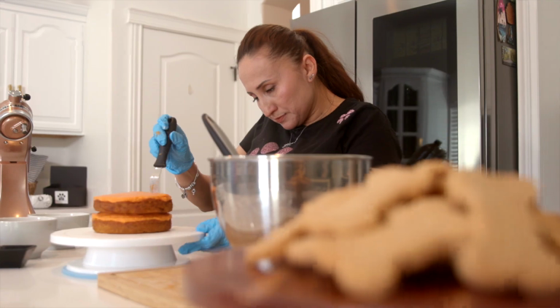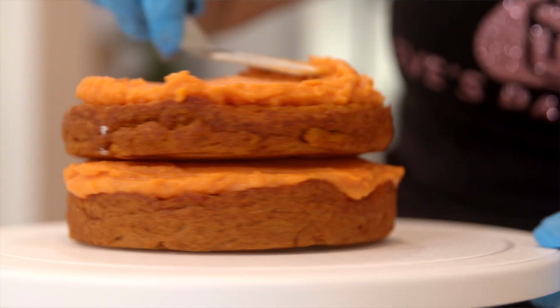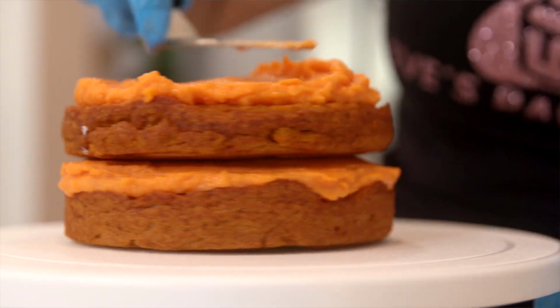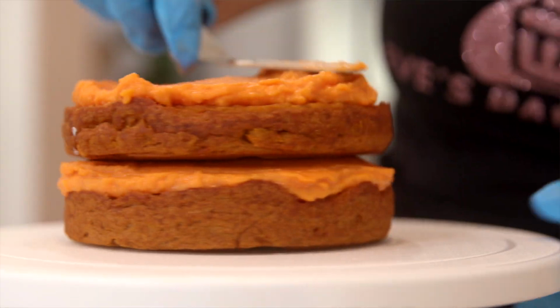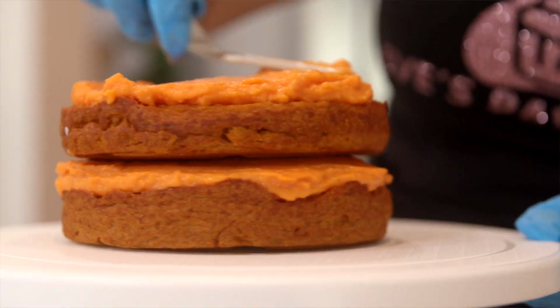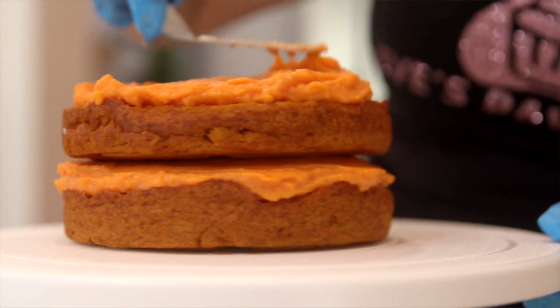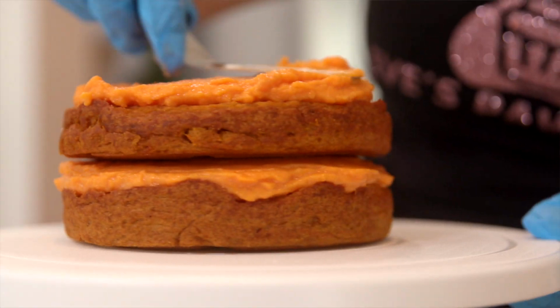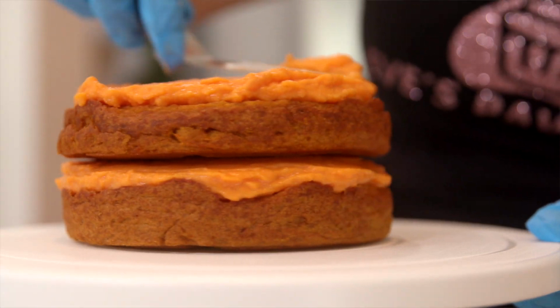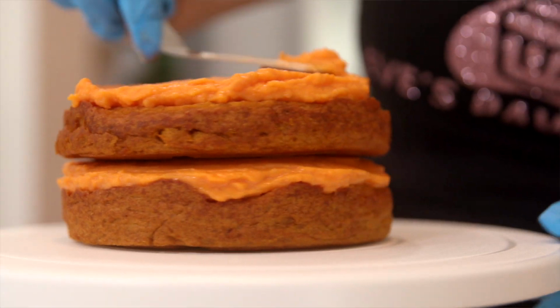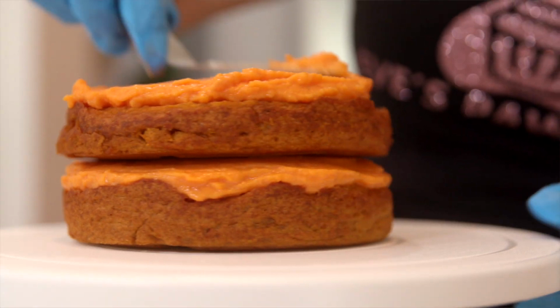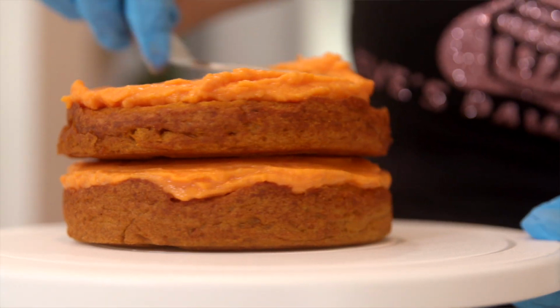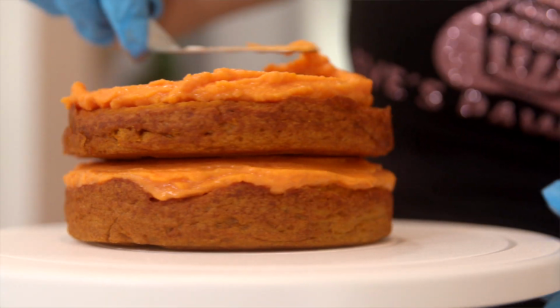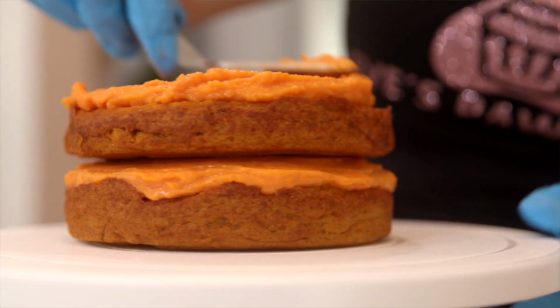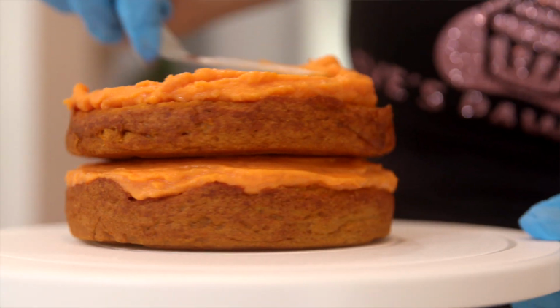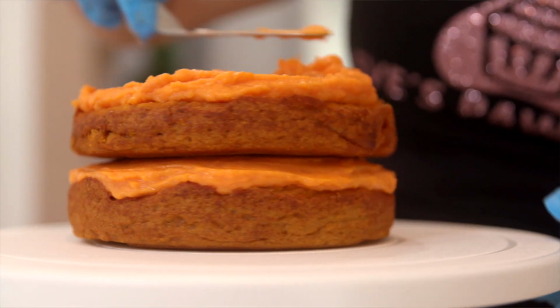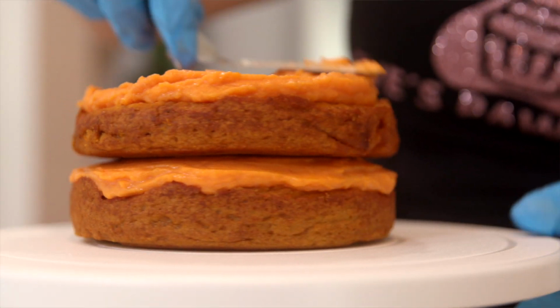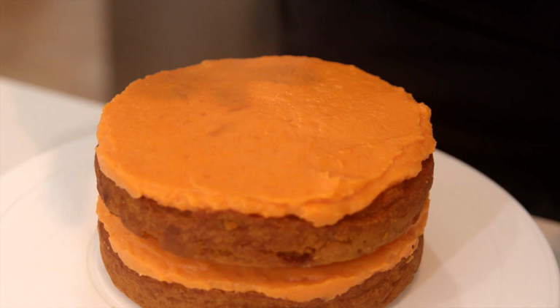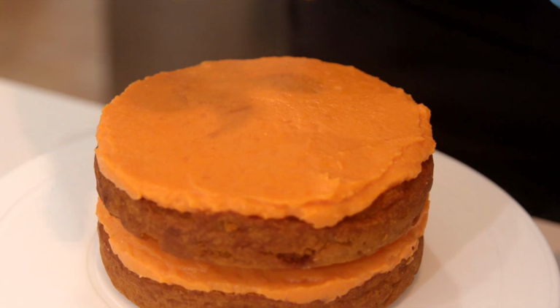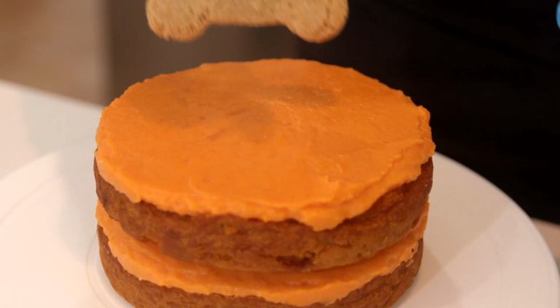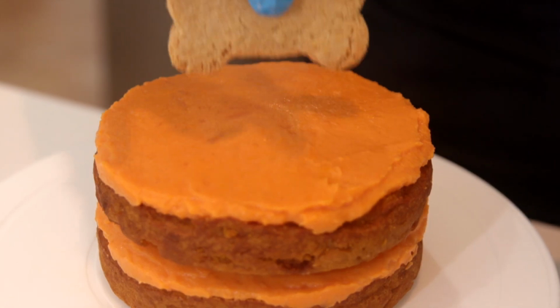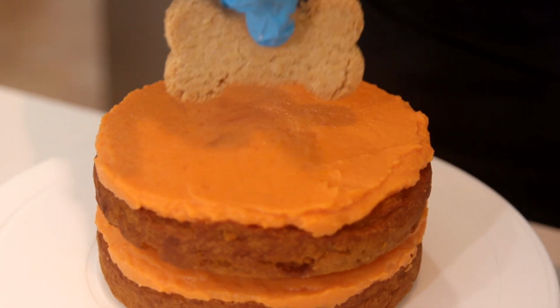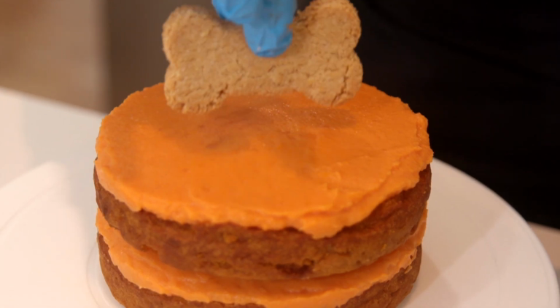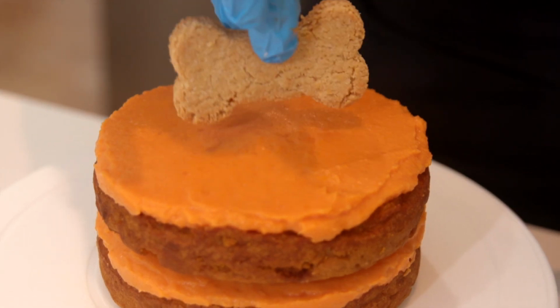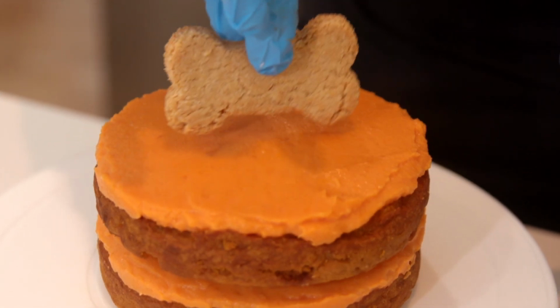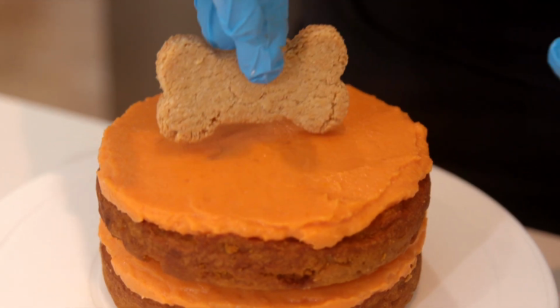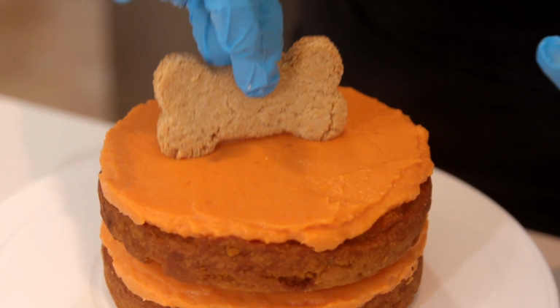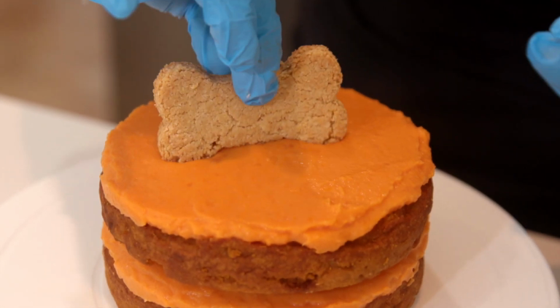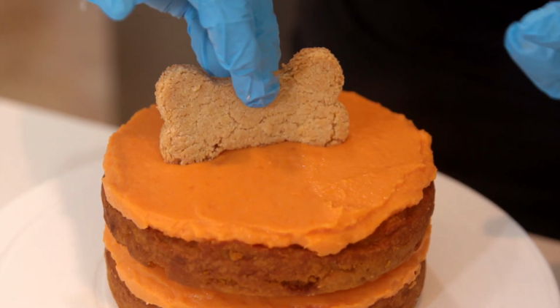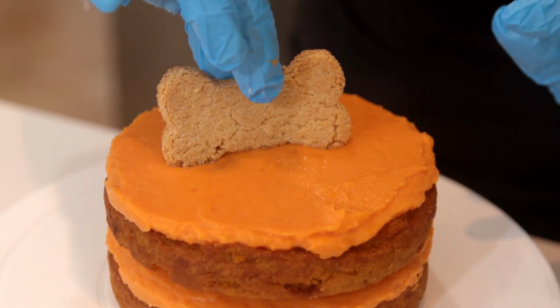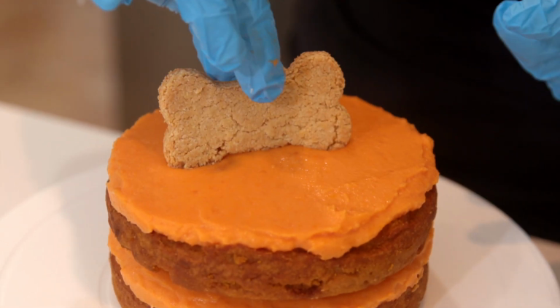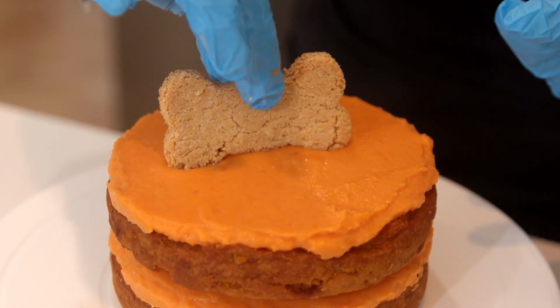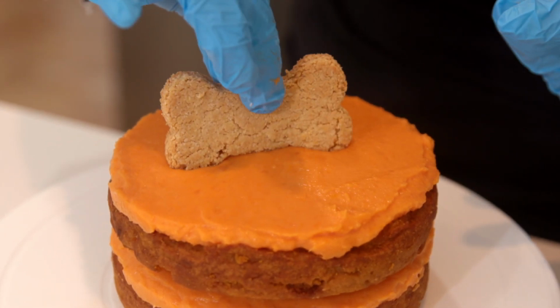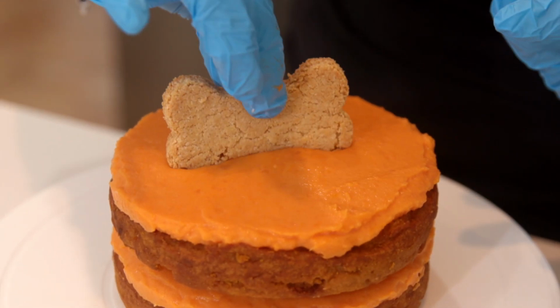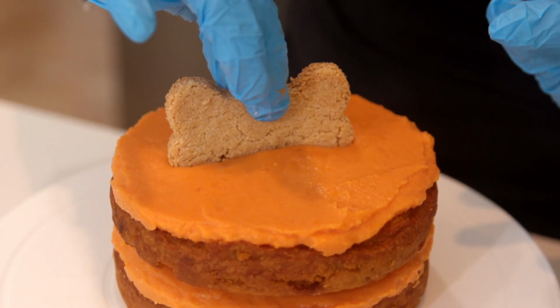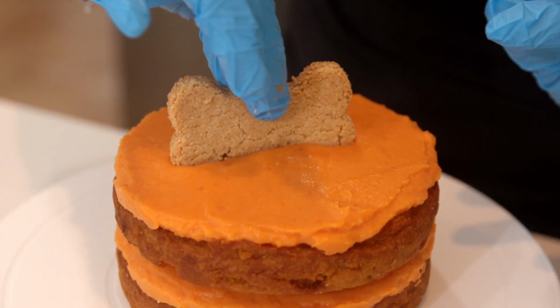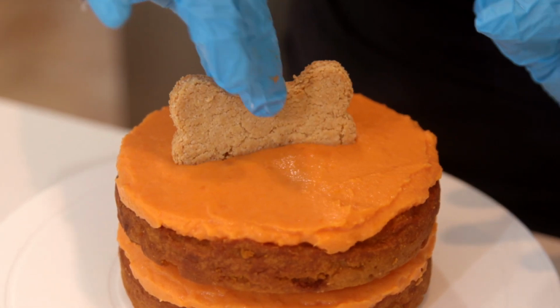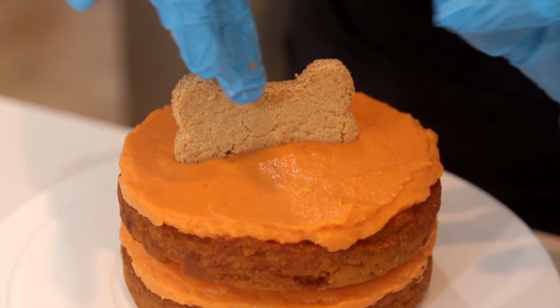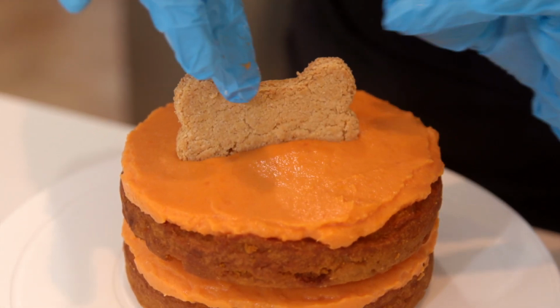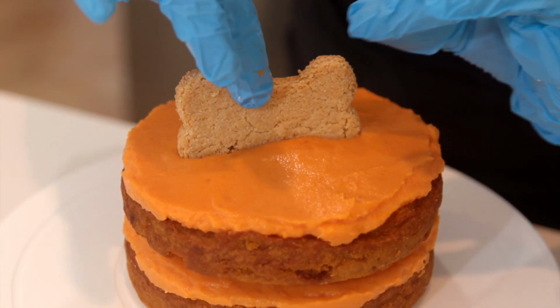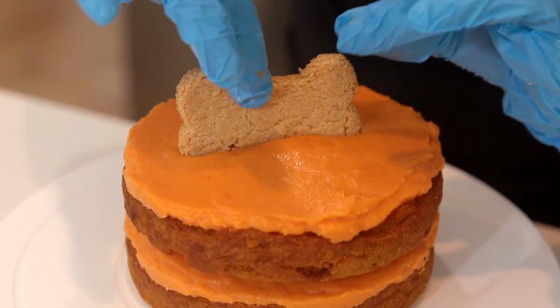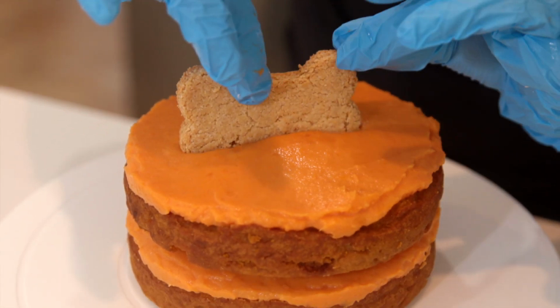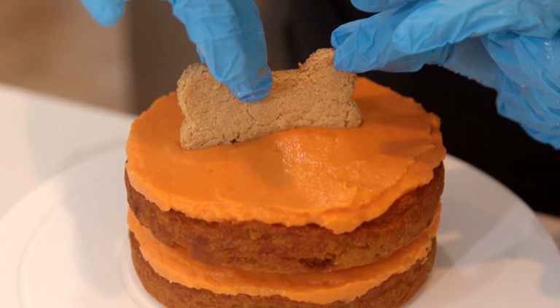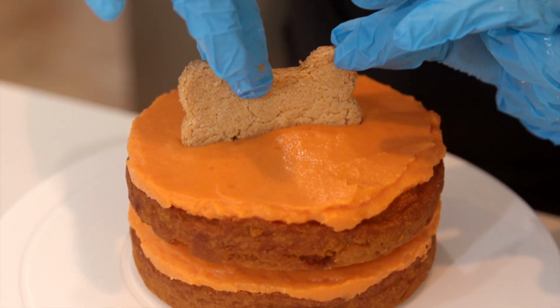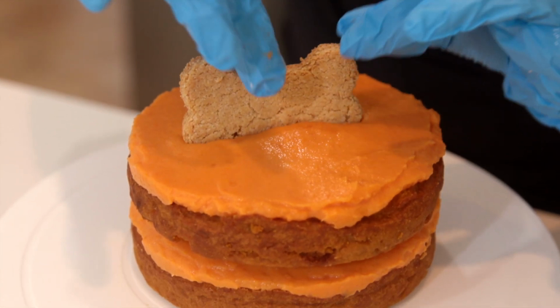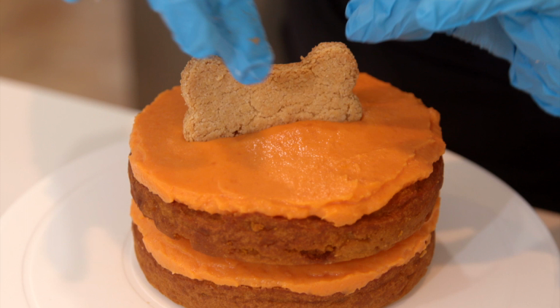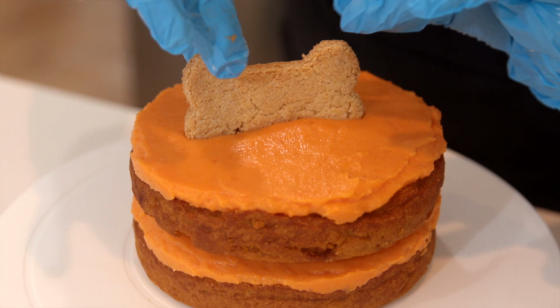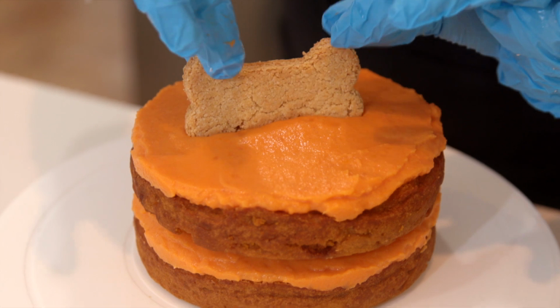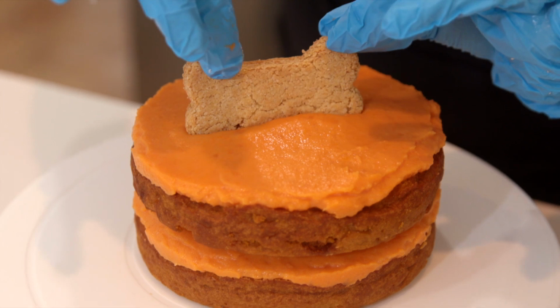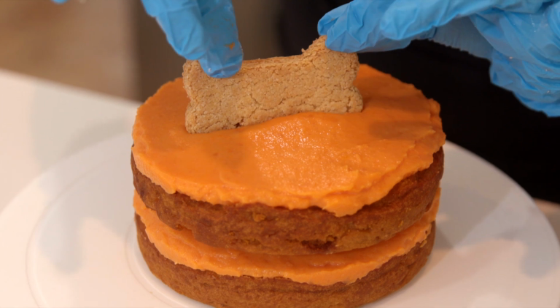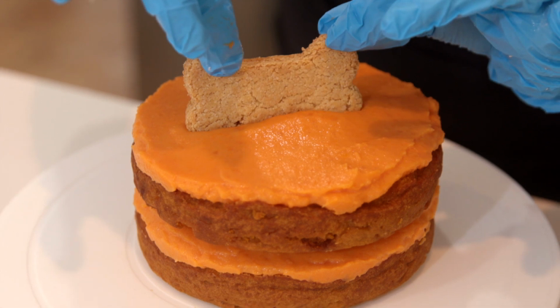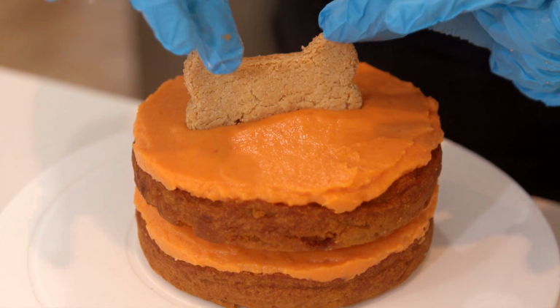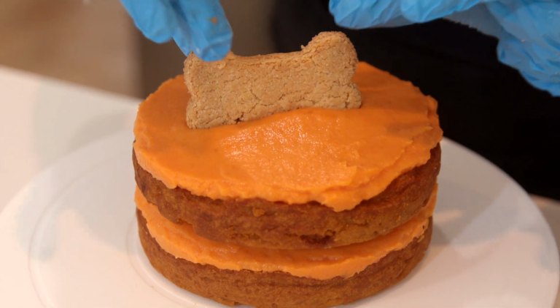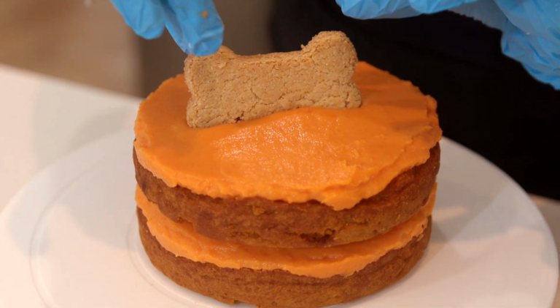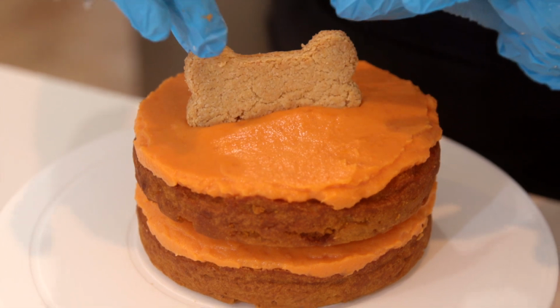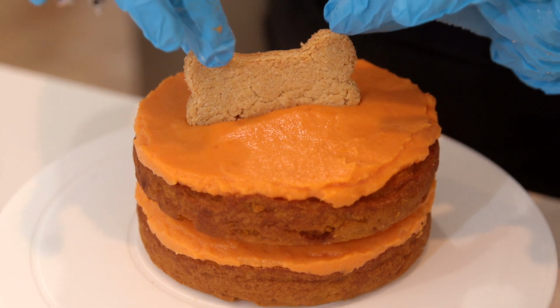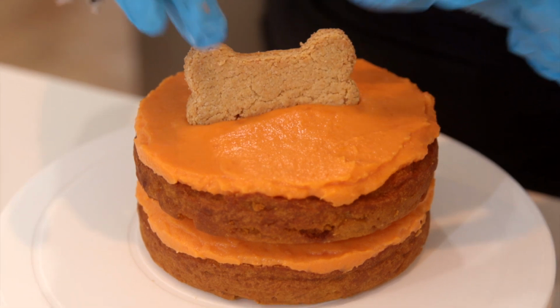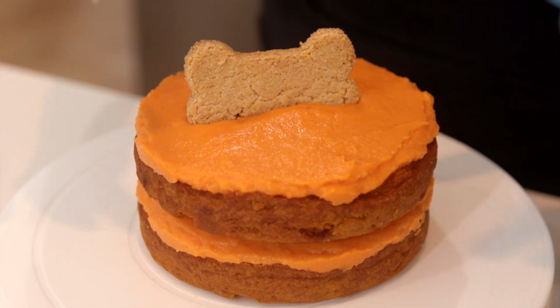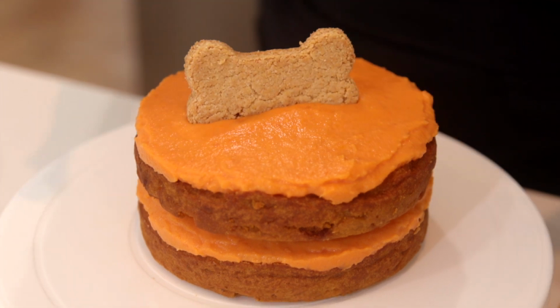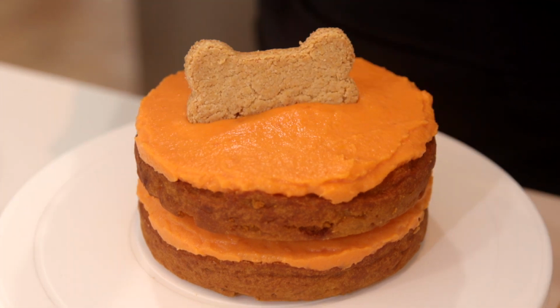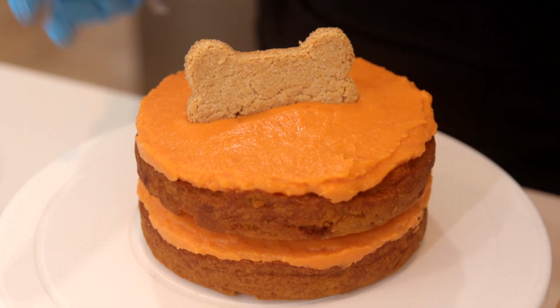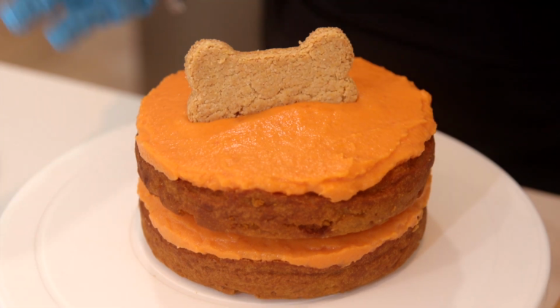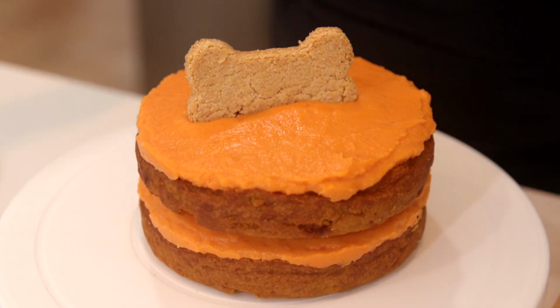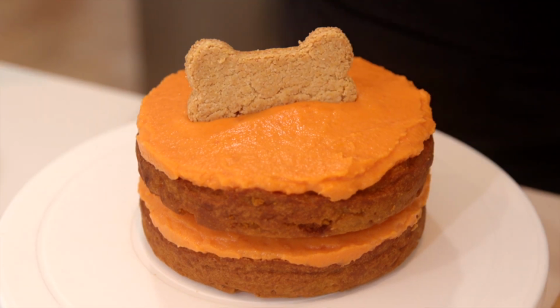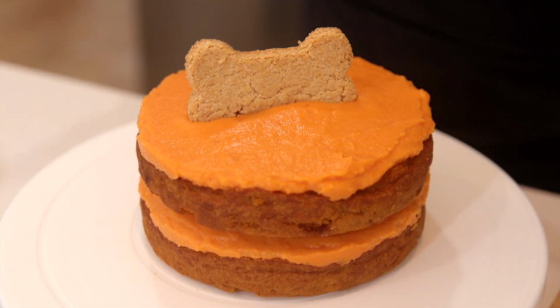After we frost it, I do like to refrigerate it for a little bit before I box it and deliver it to our customer.